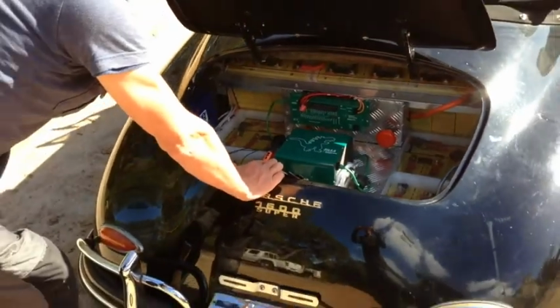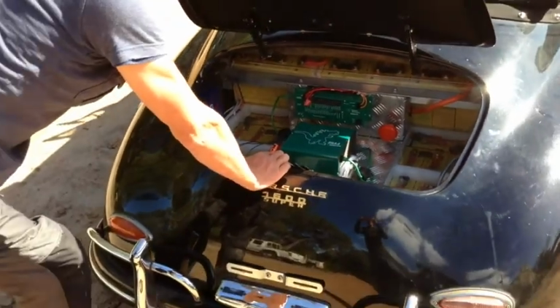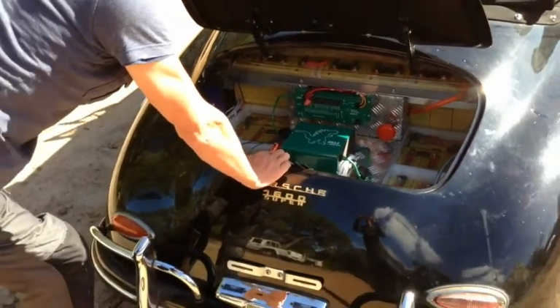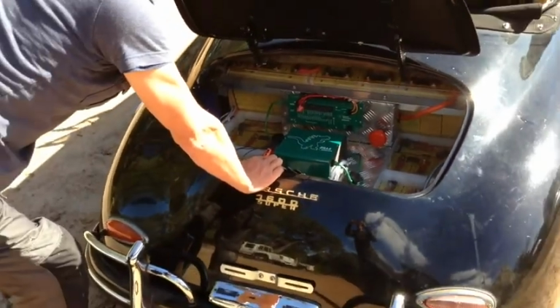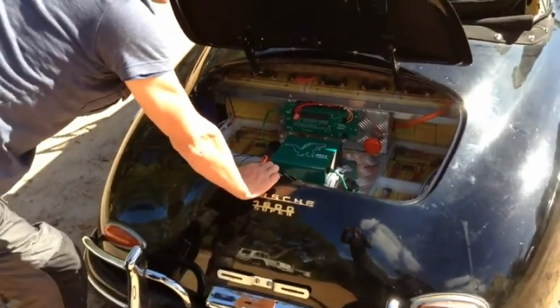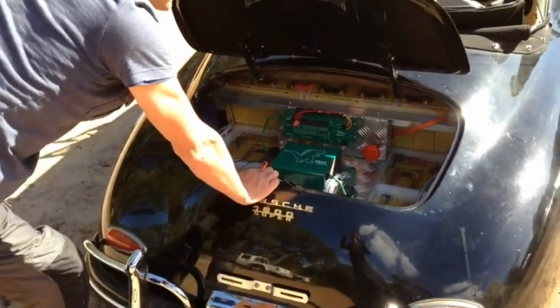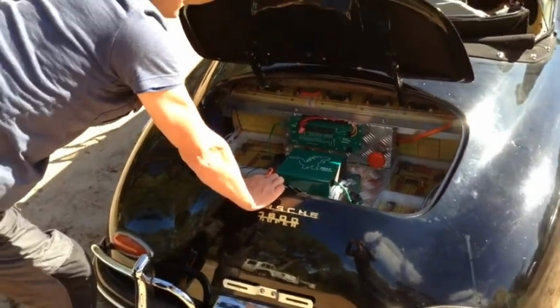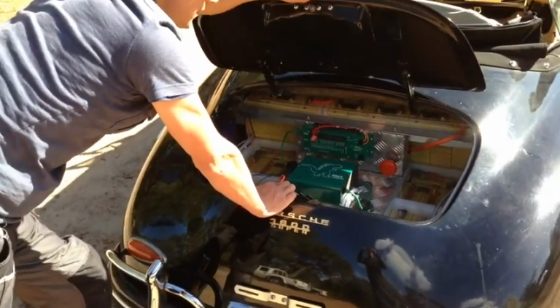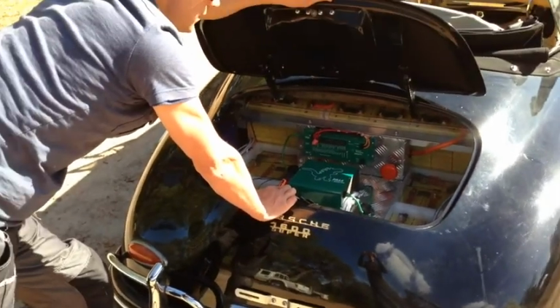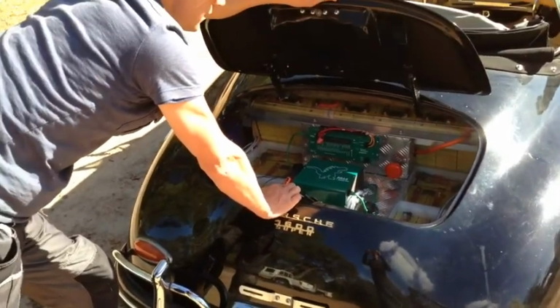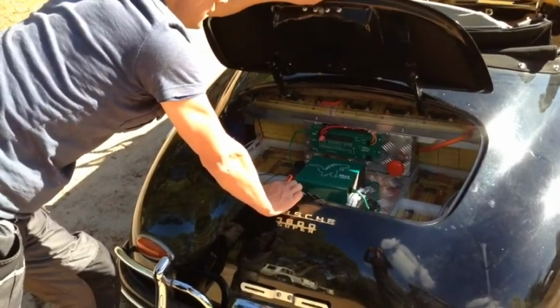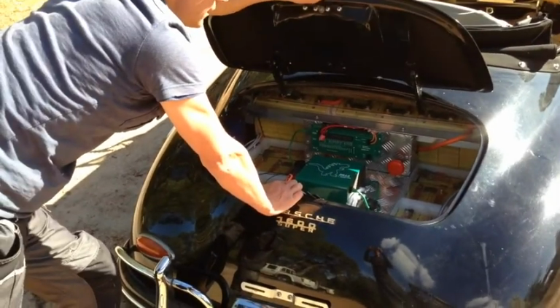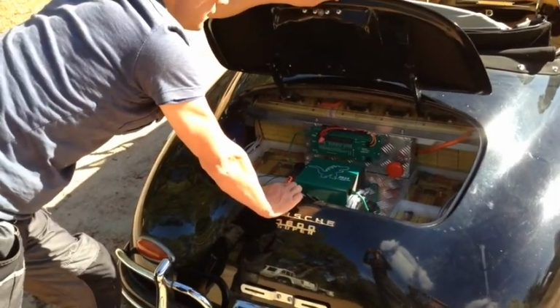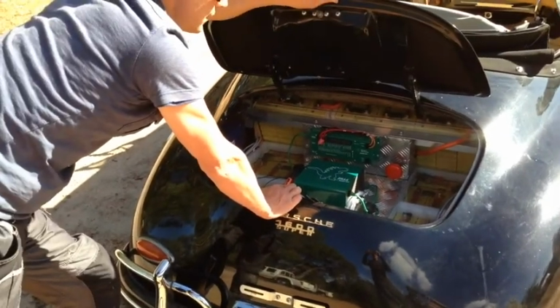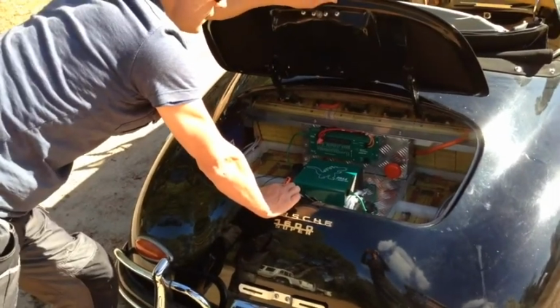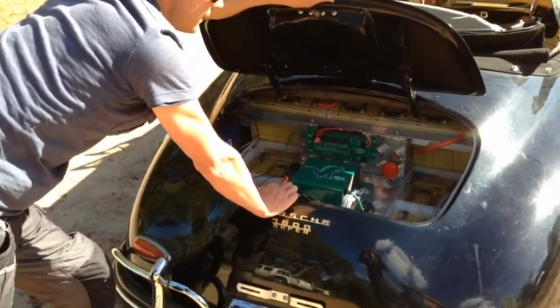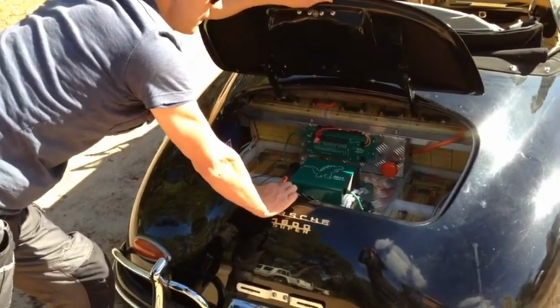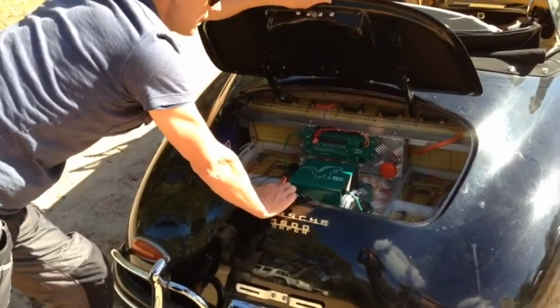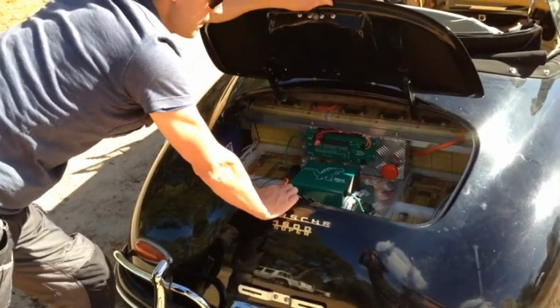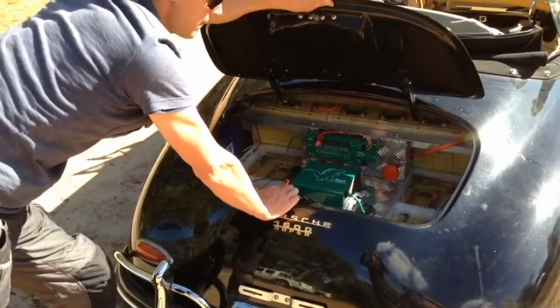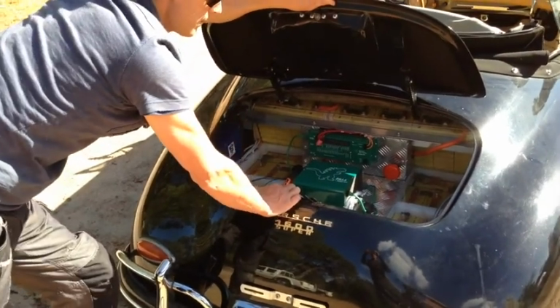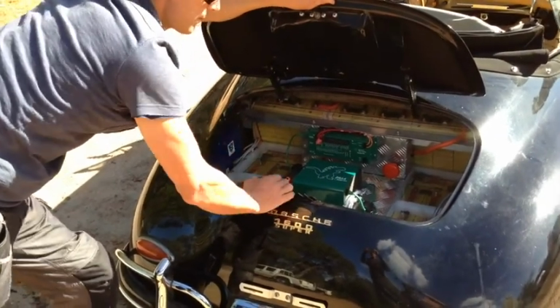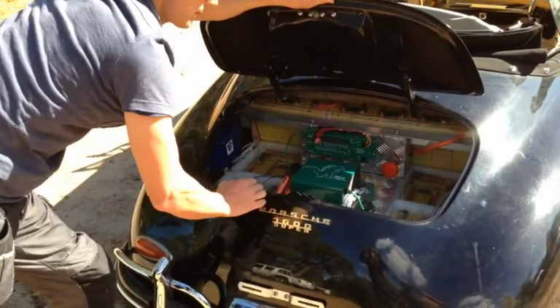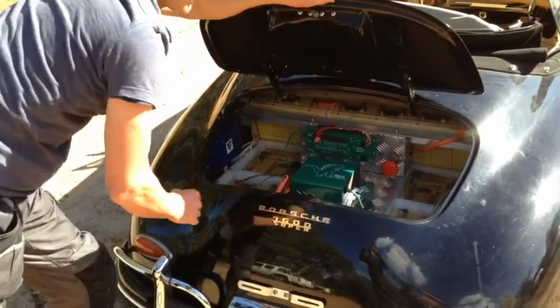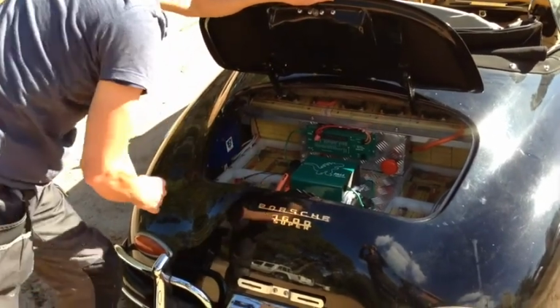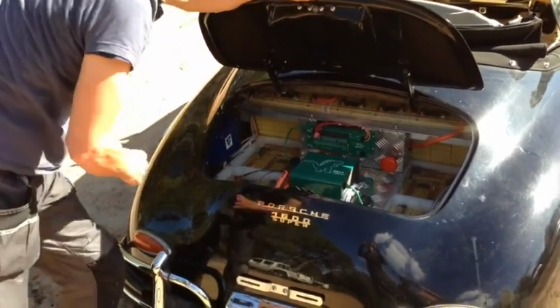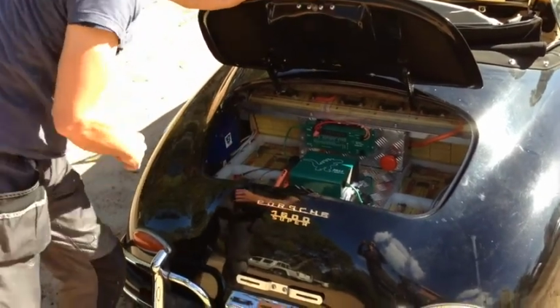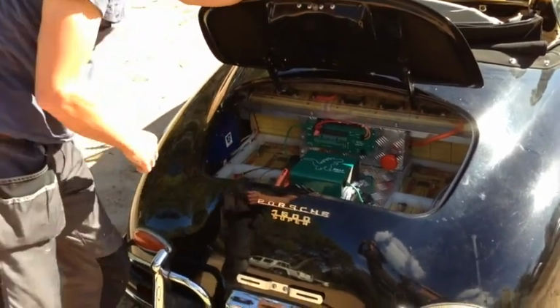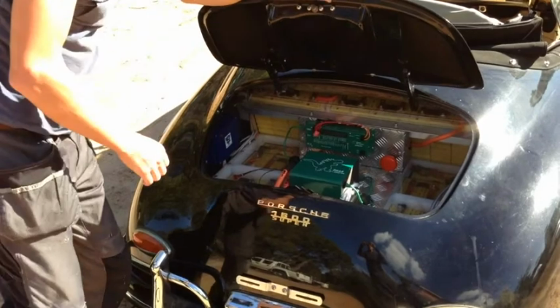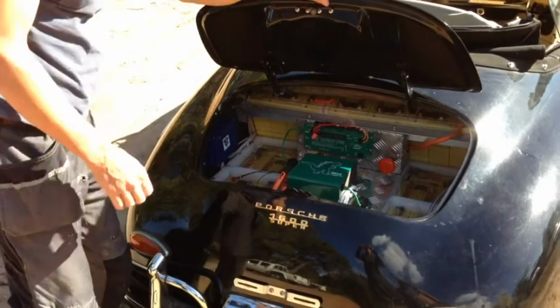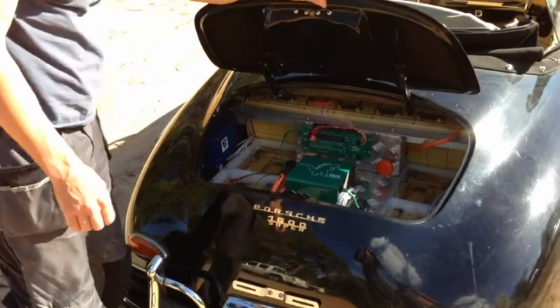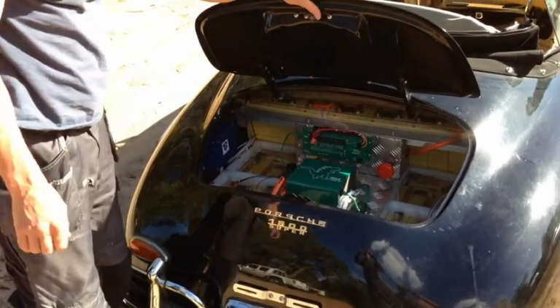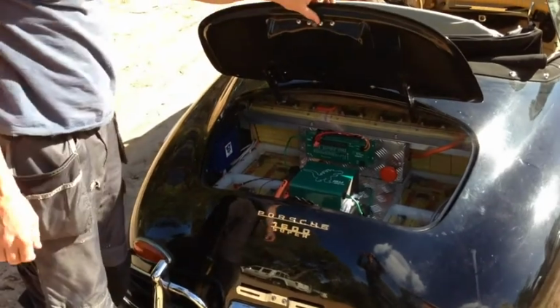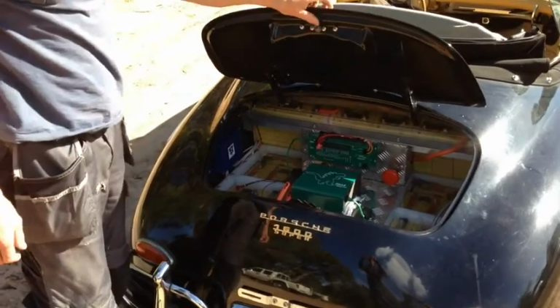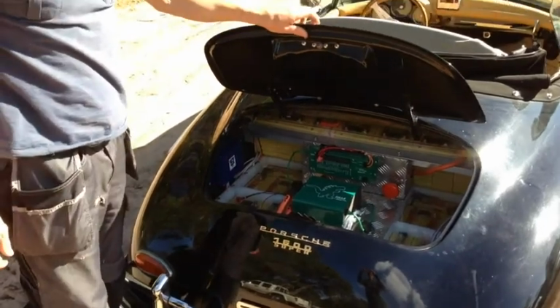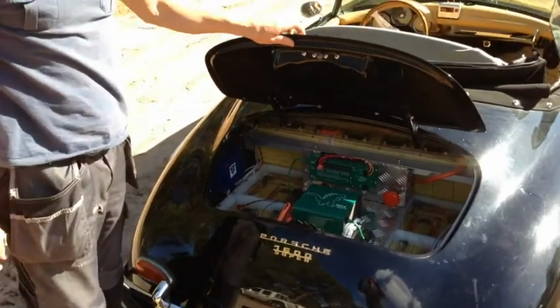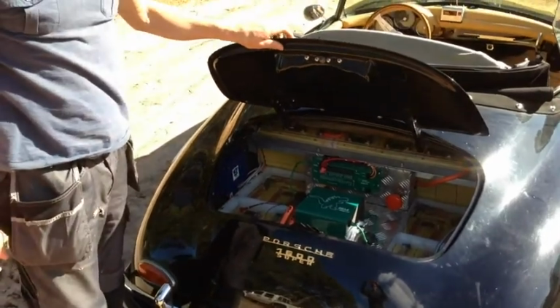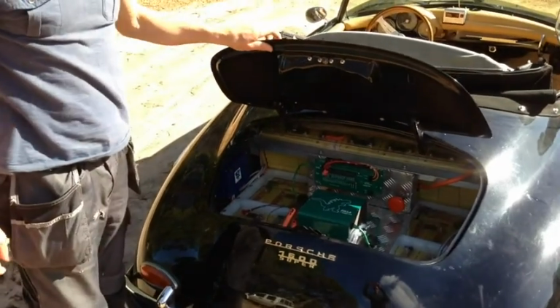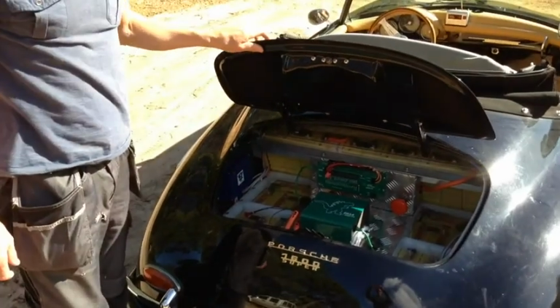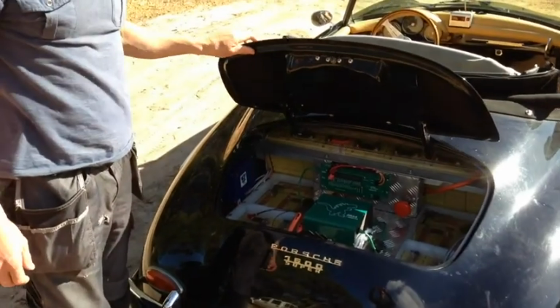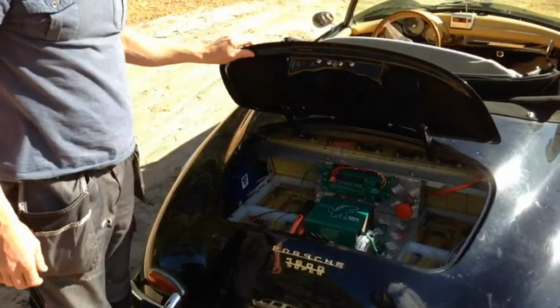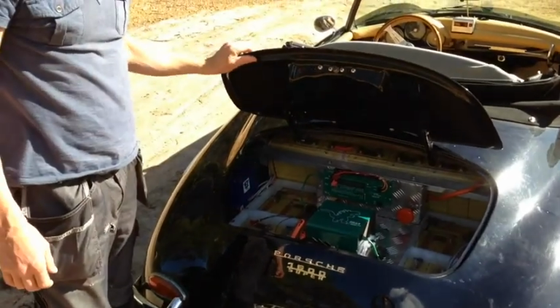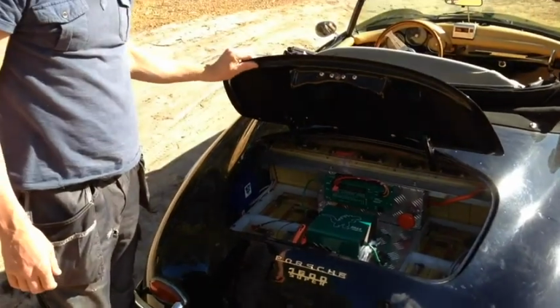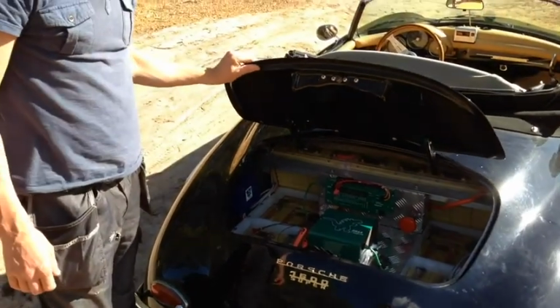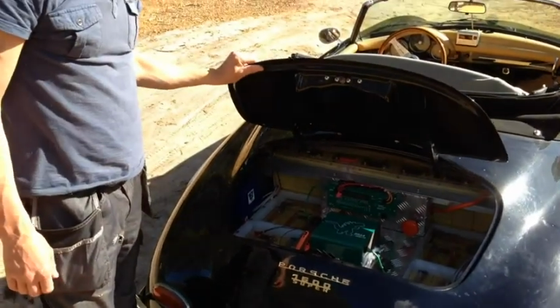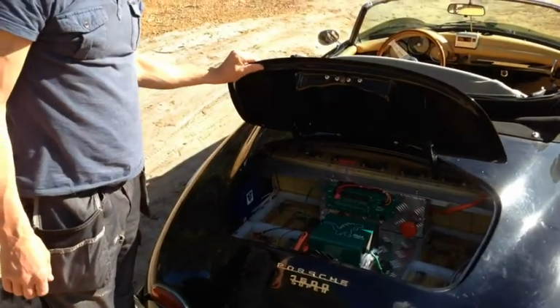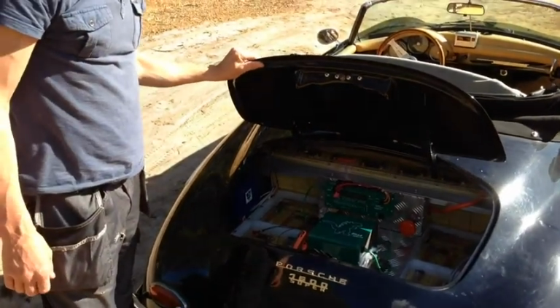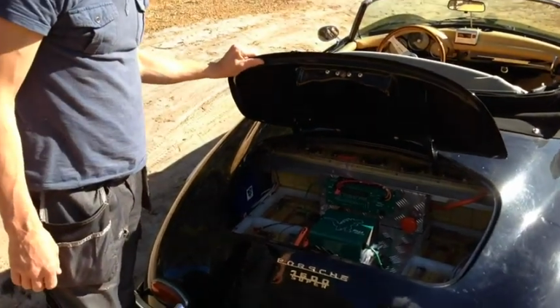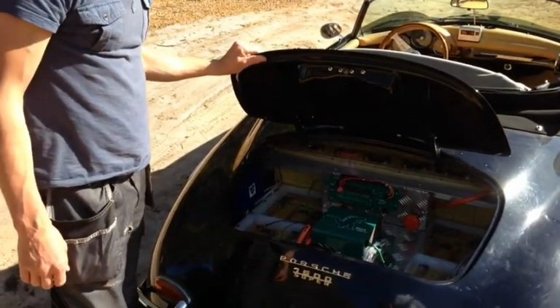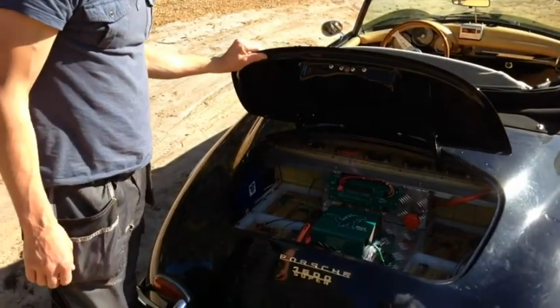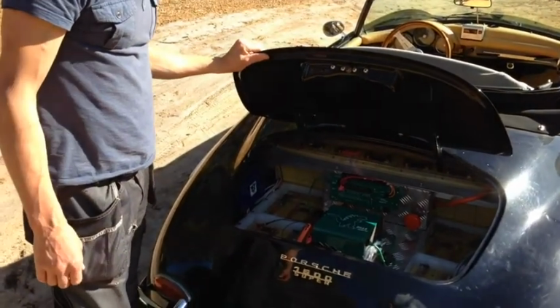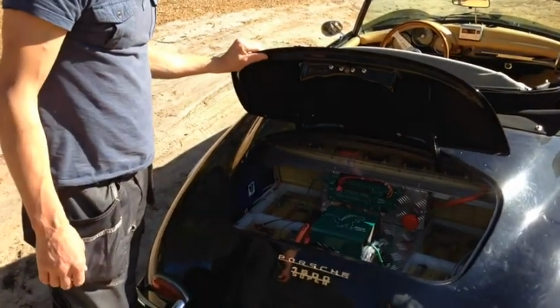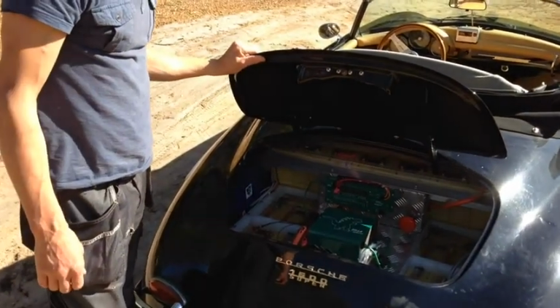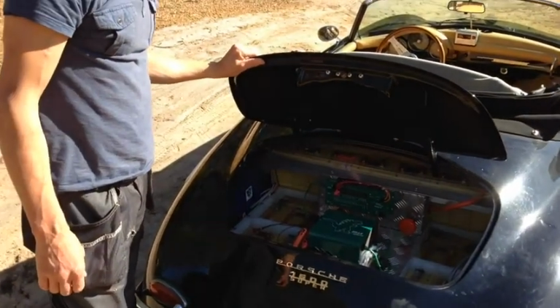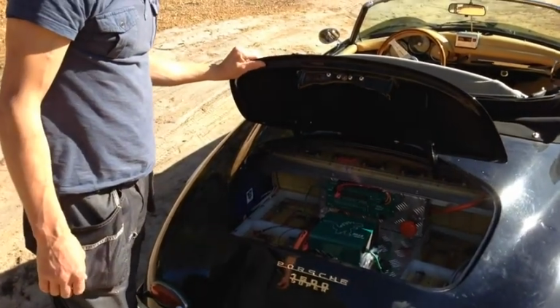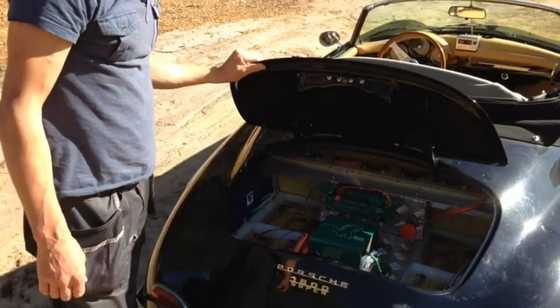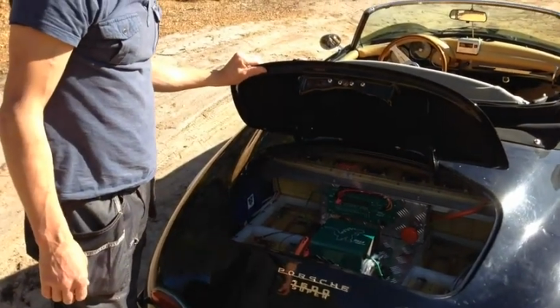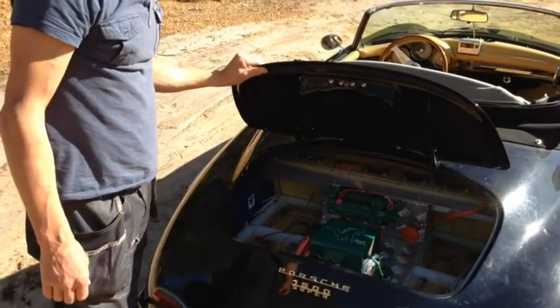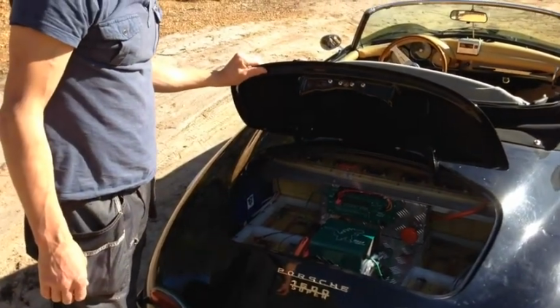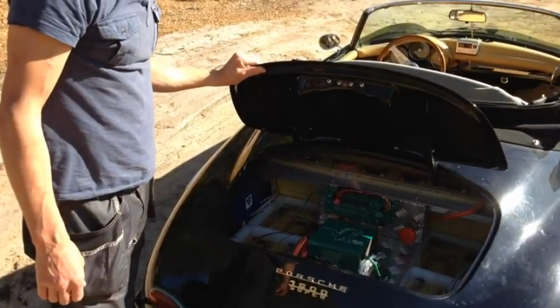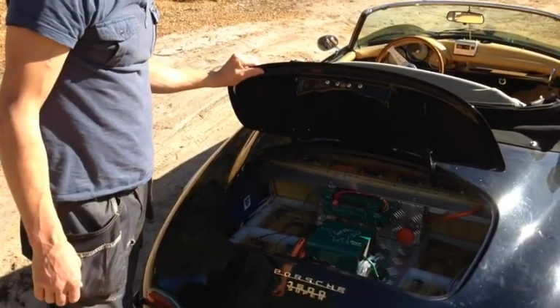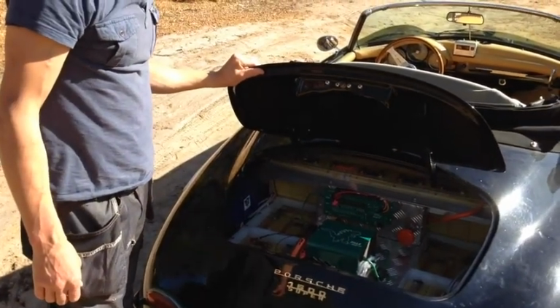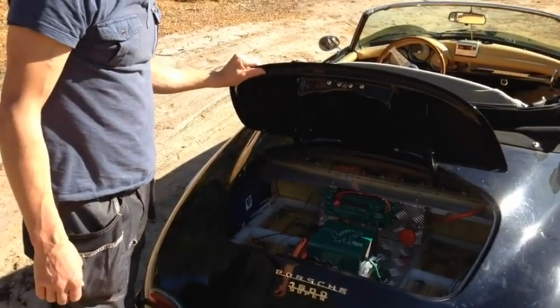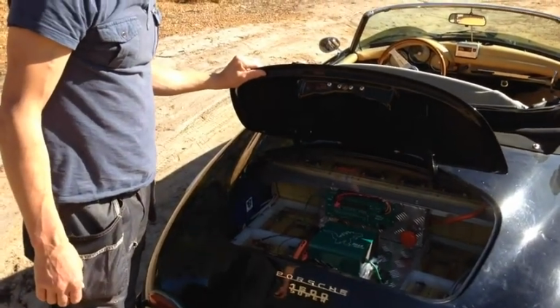We've just fired it up and she goes pretty well, so we might go for a little test drive. Let's go for a spin.